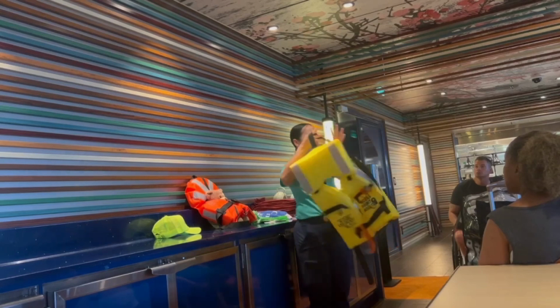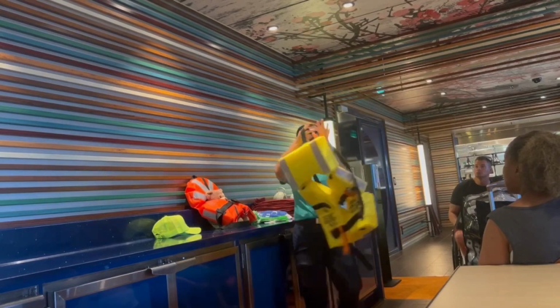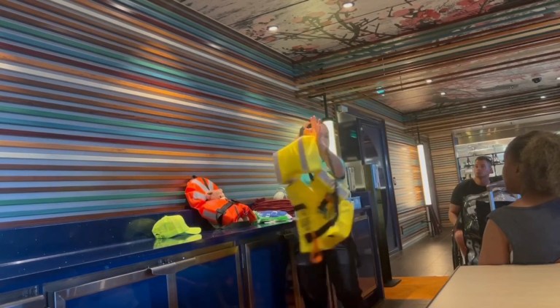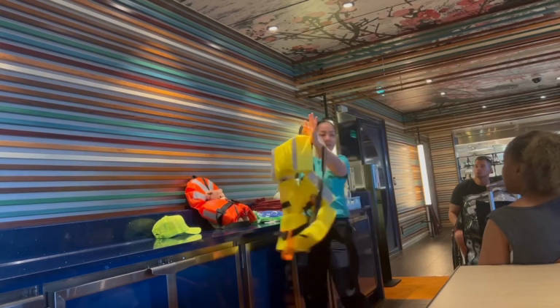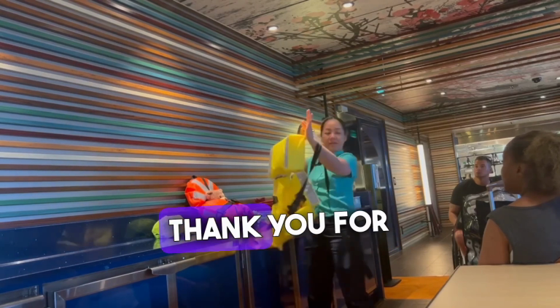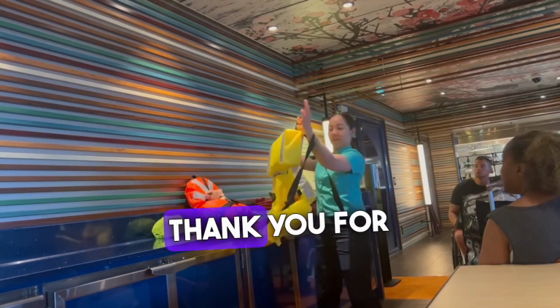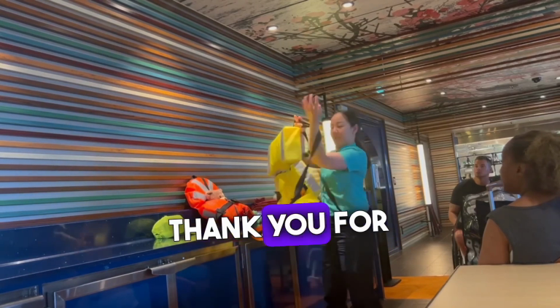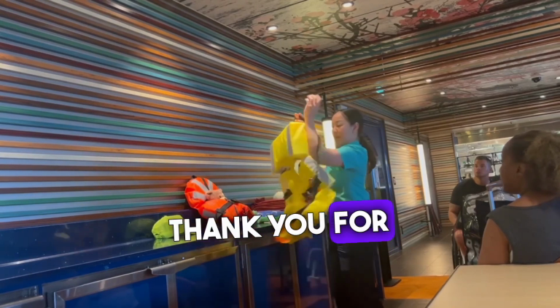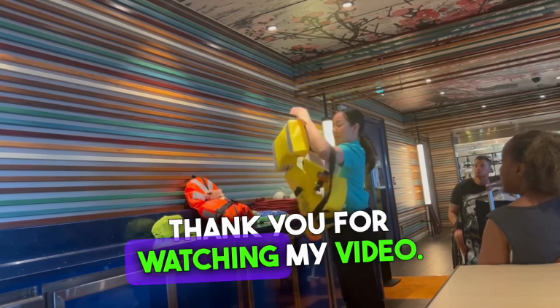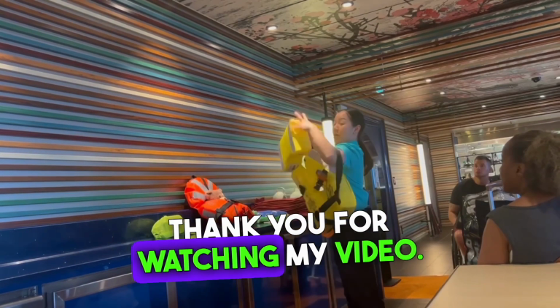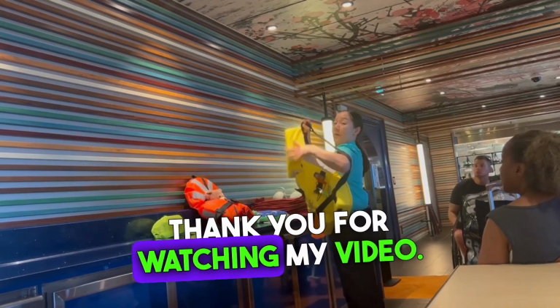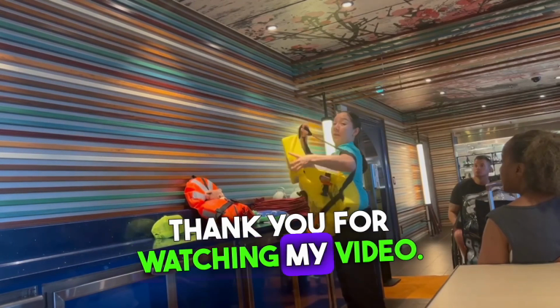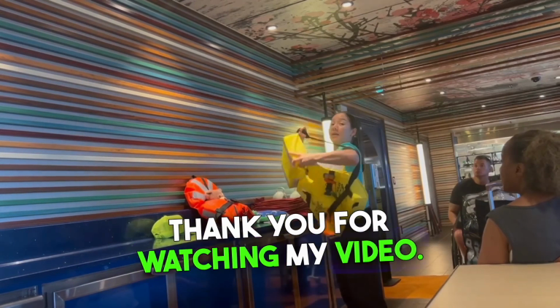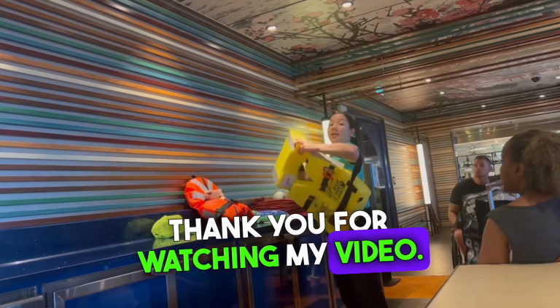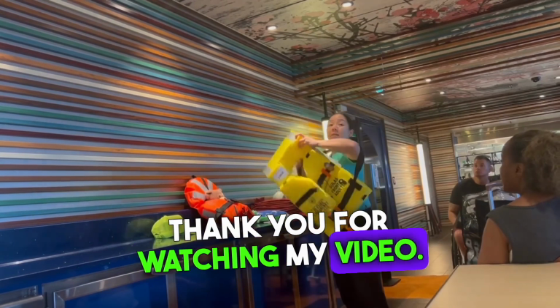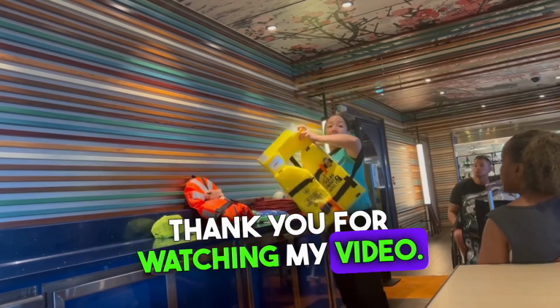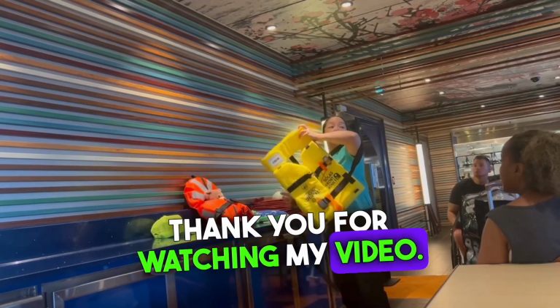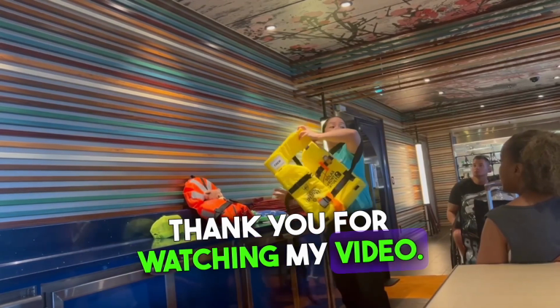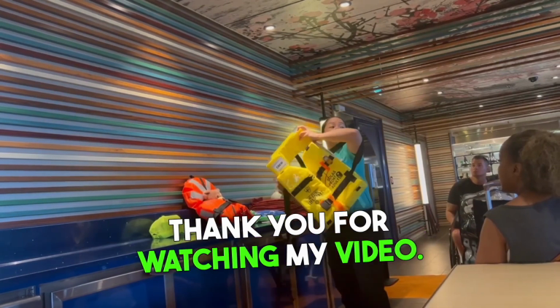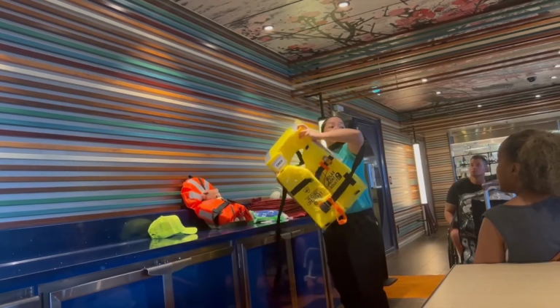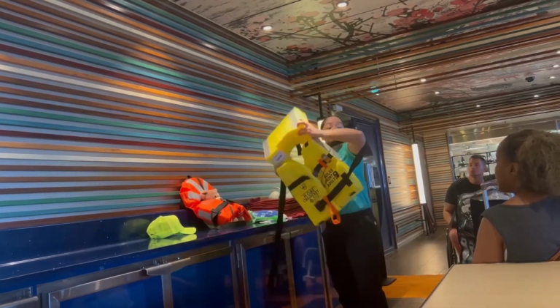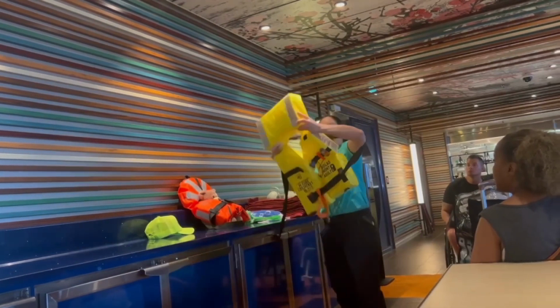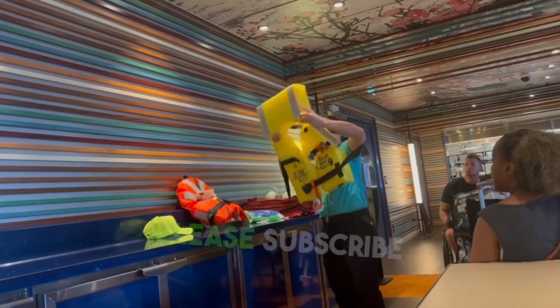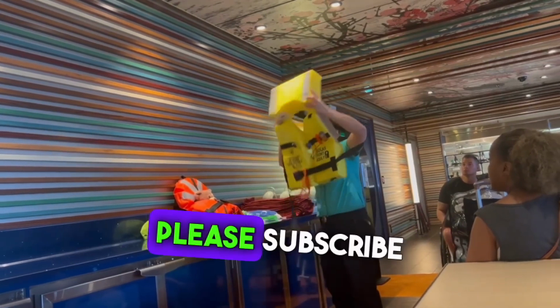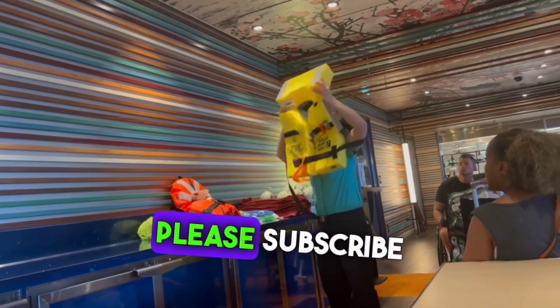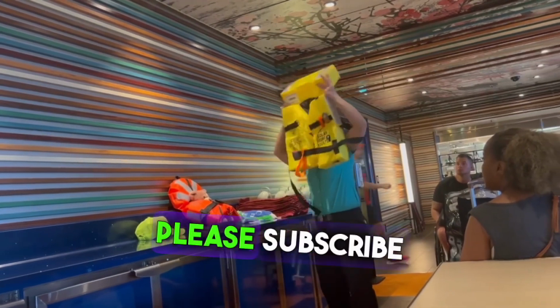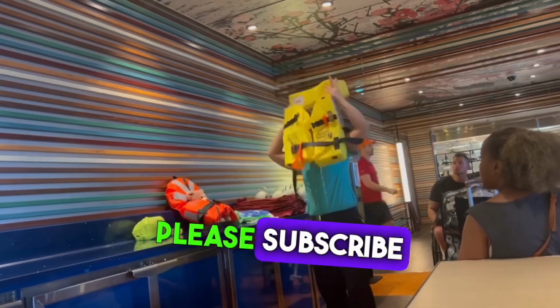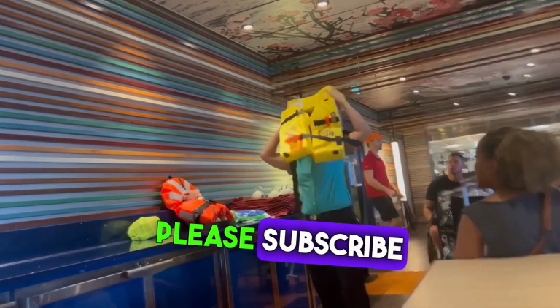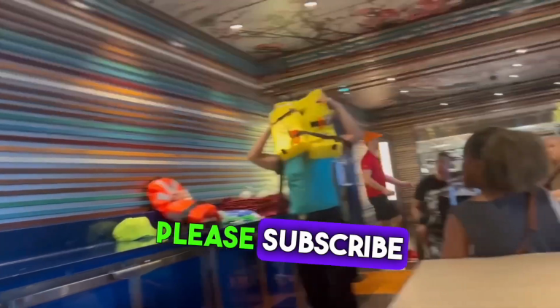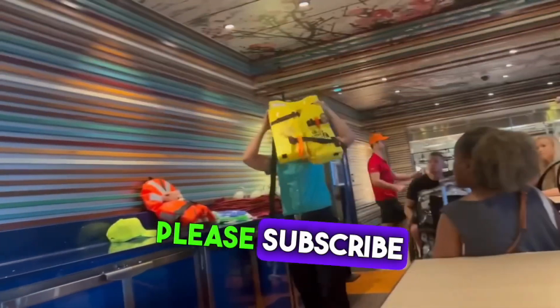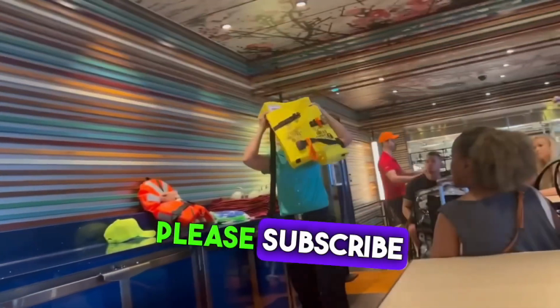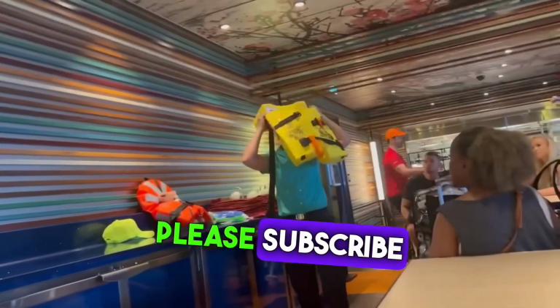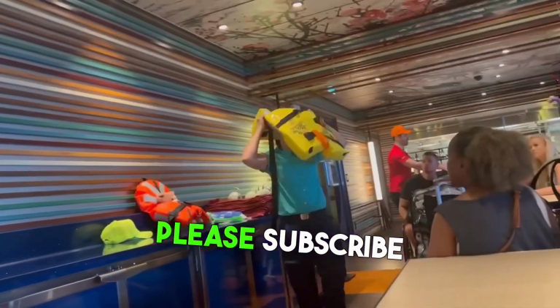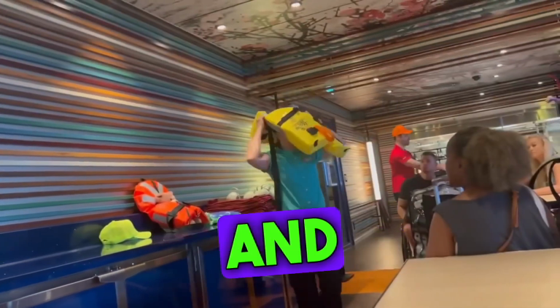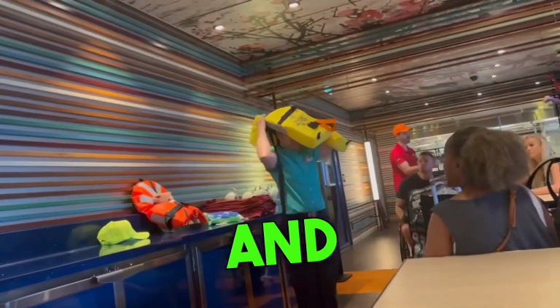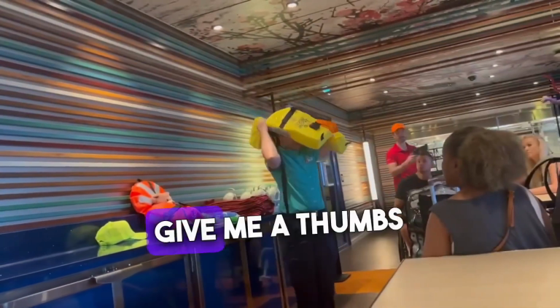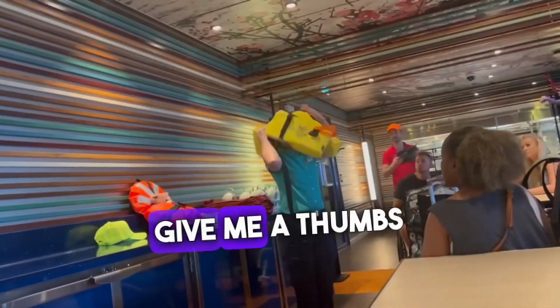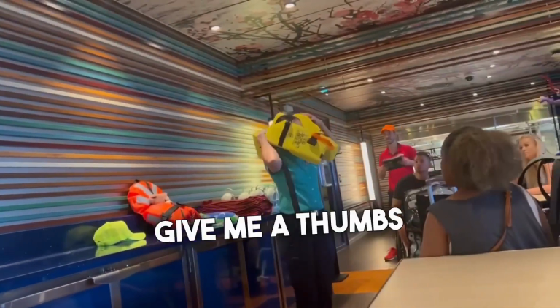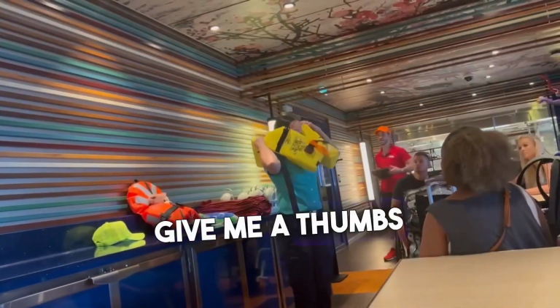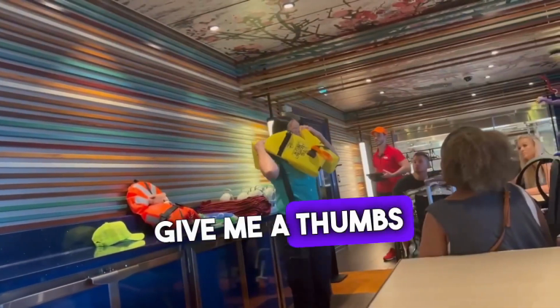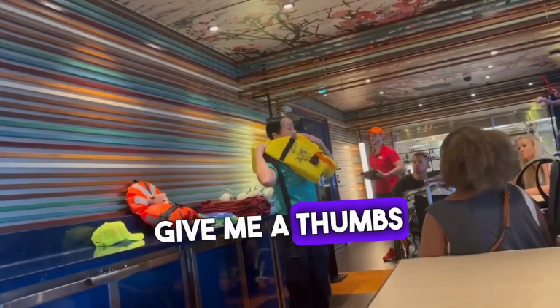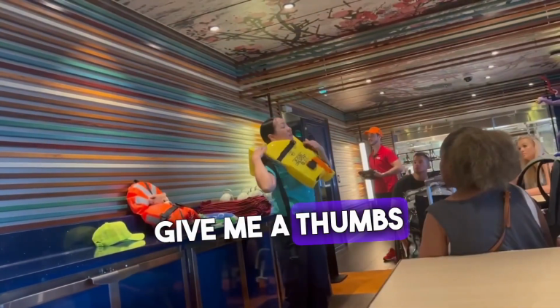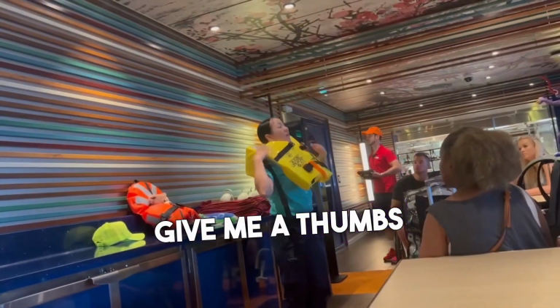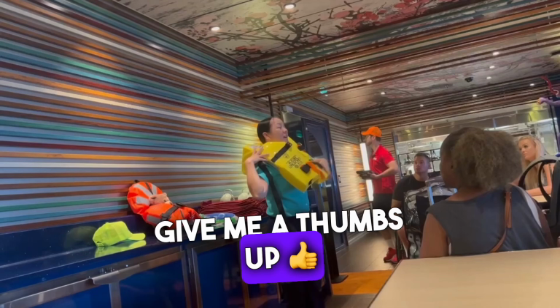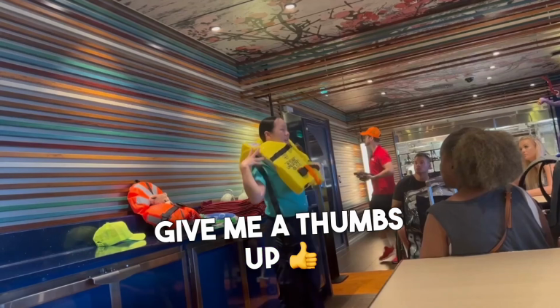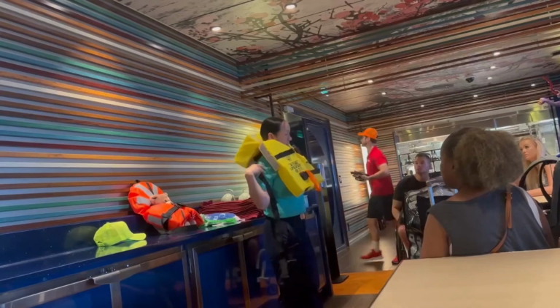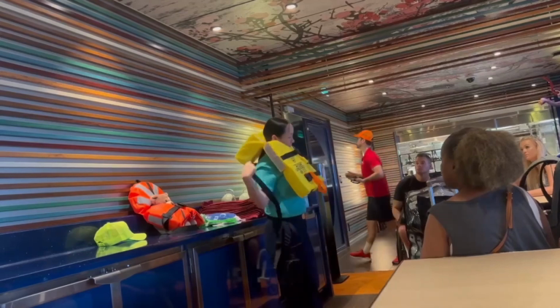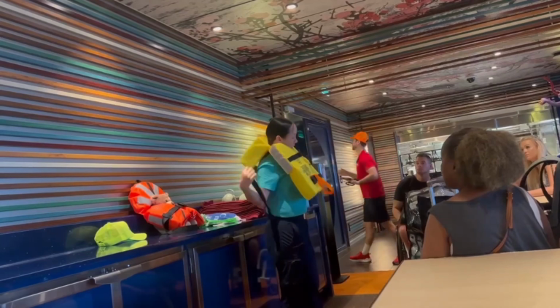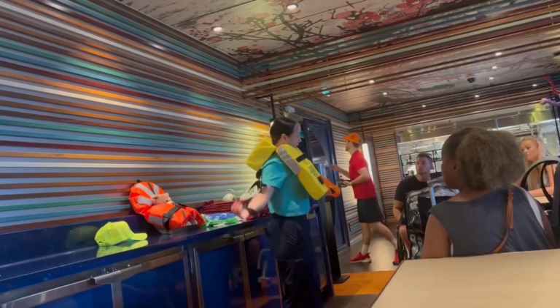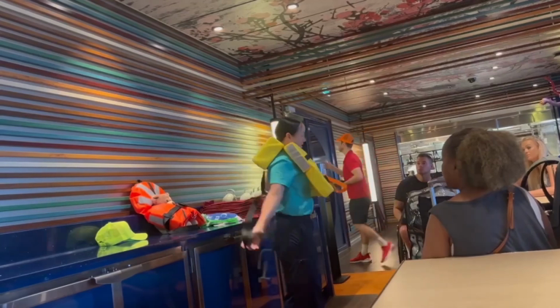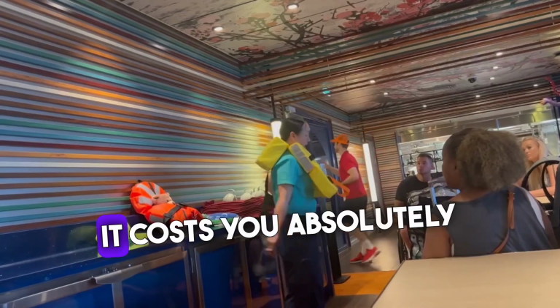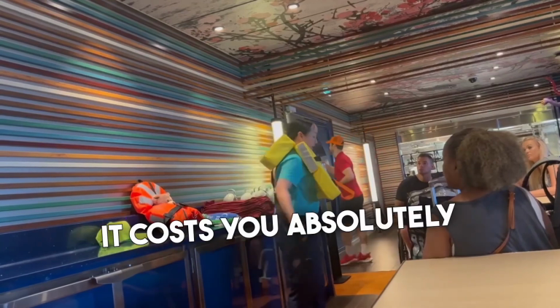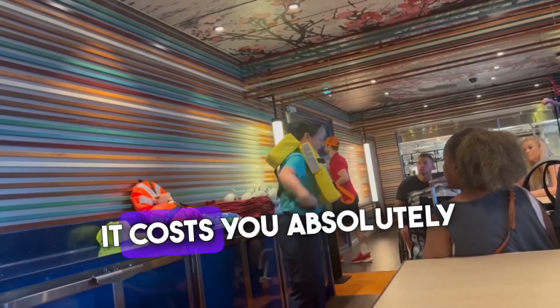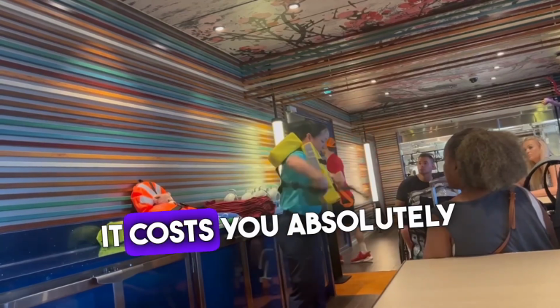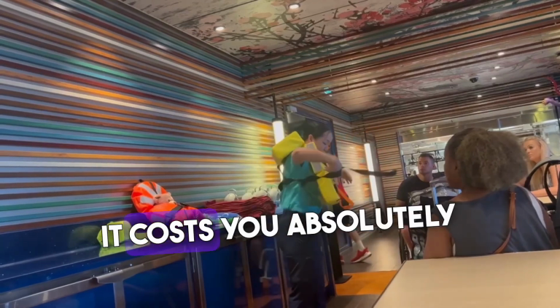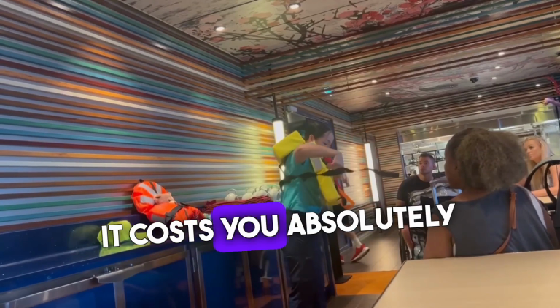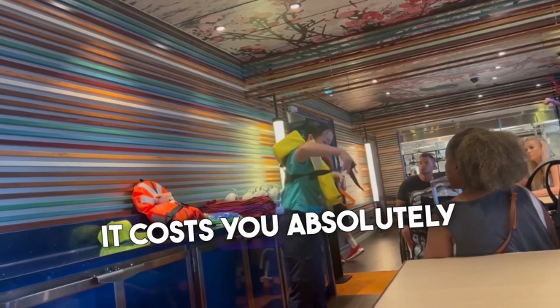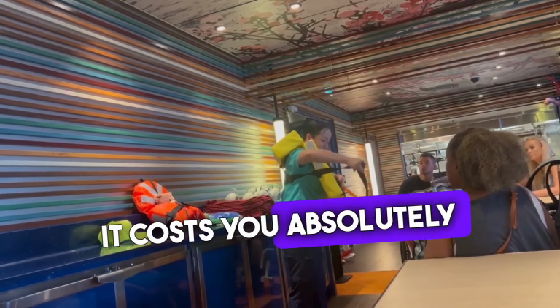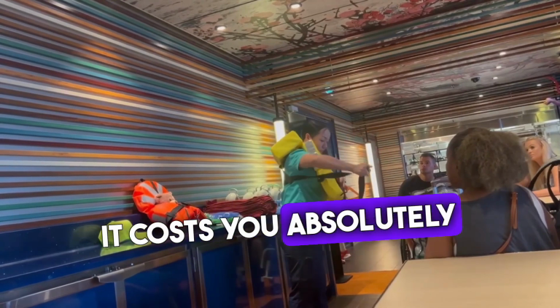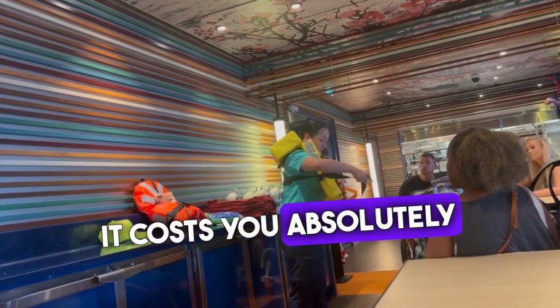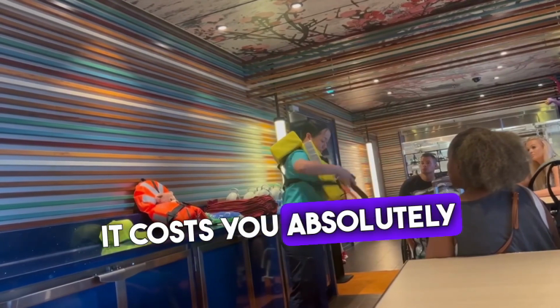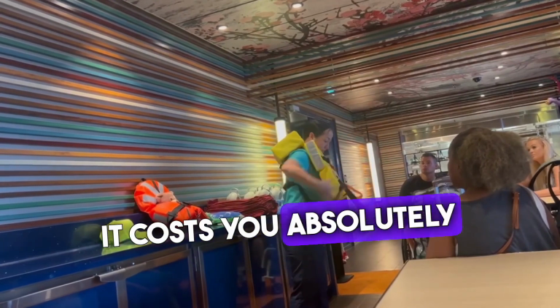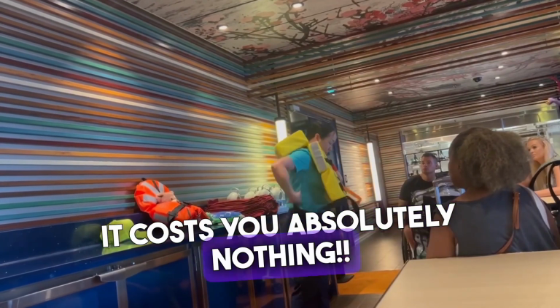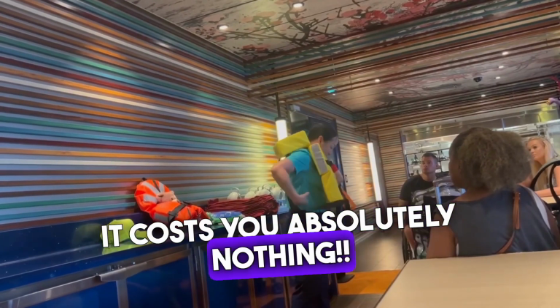Thank you for watching my video. Please subscribe and give me a thumbs up. It costs you absolutely nothing.